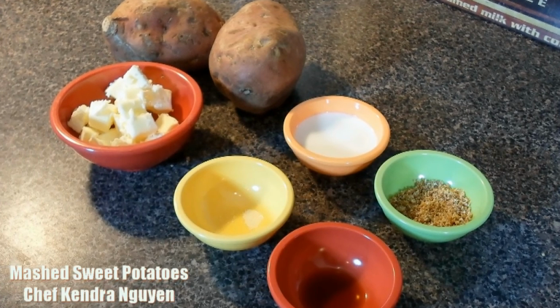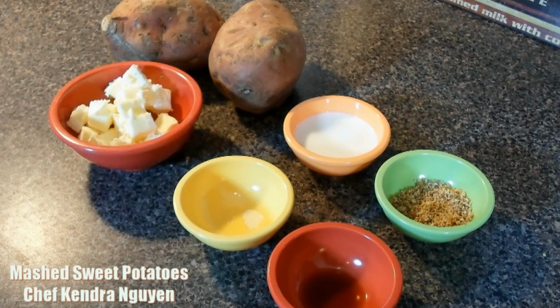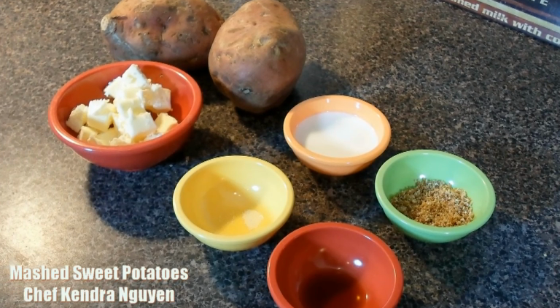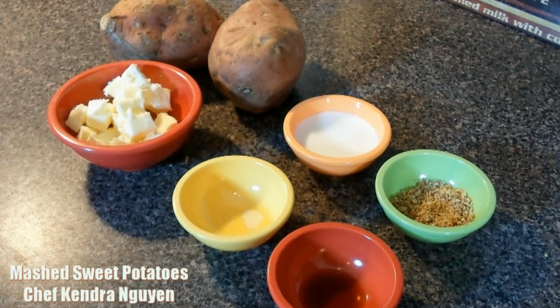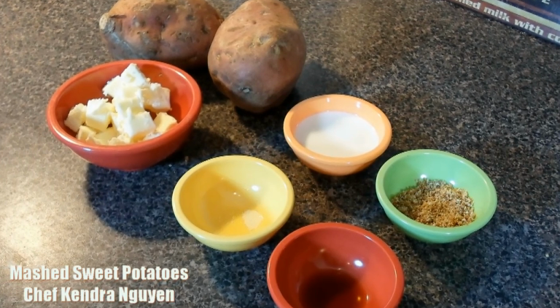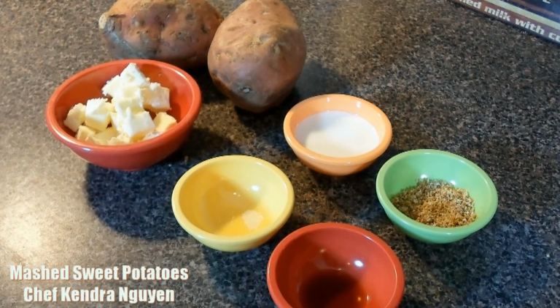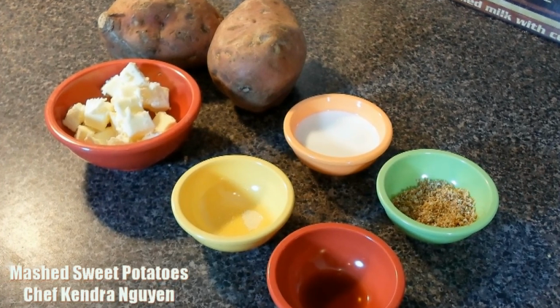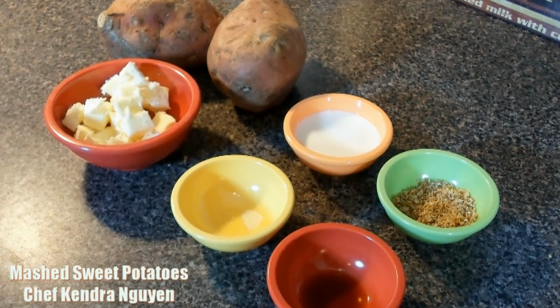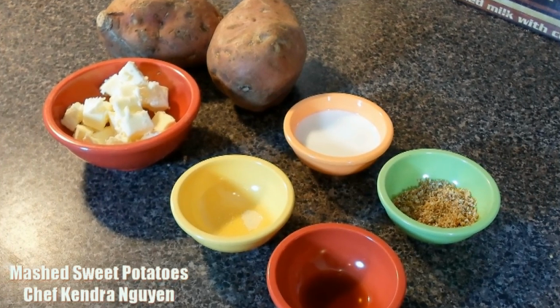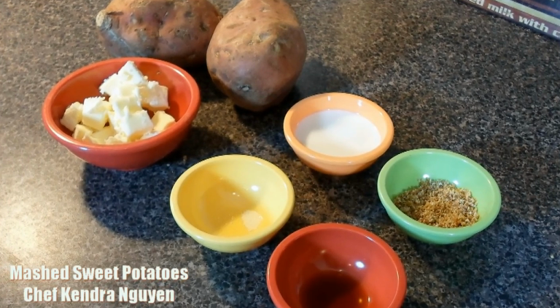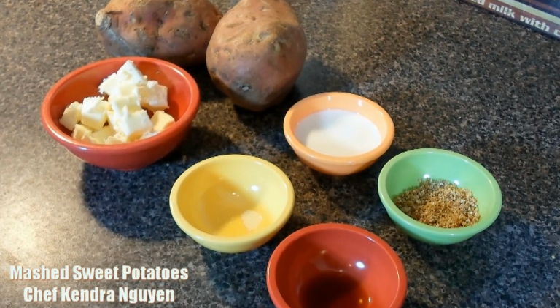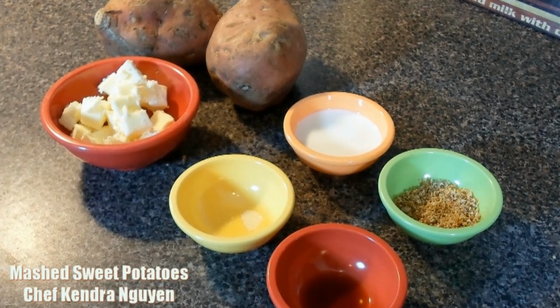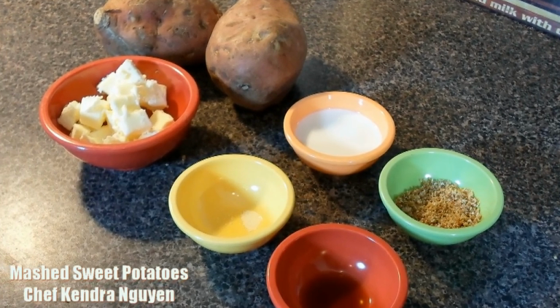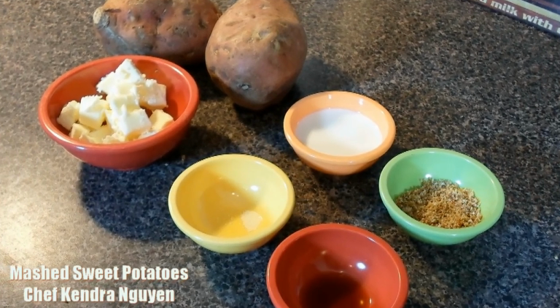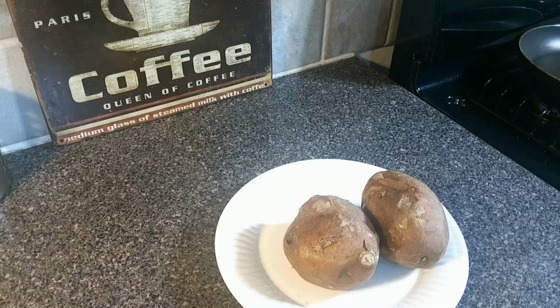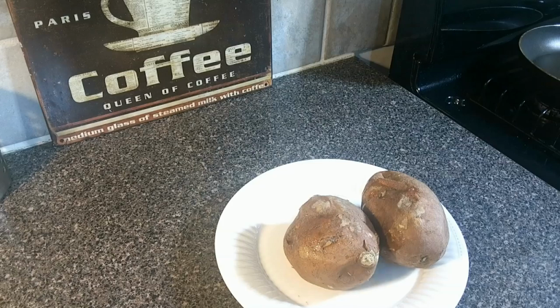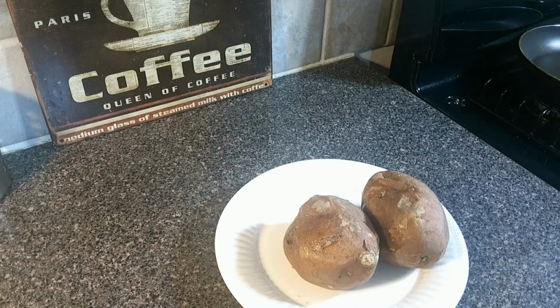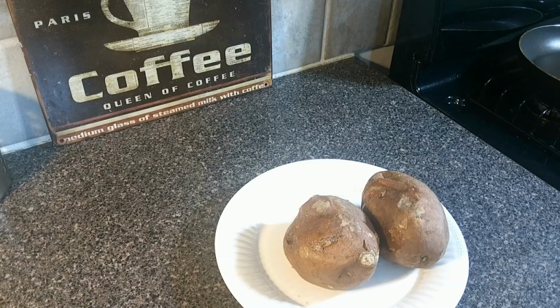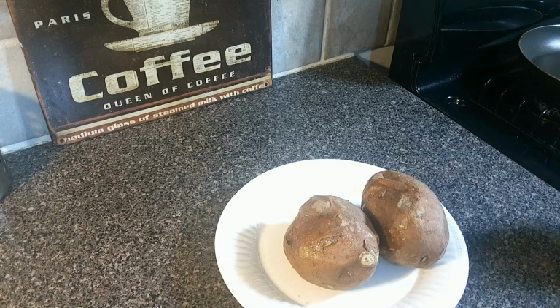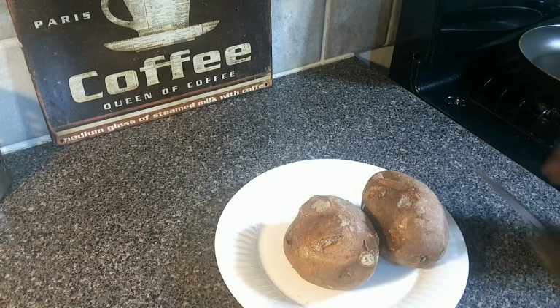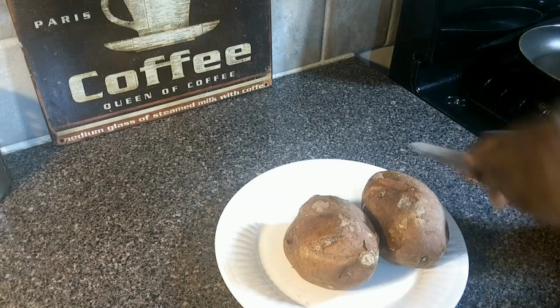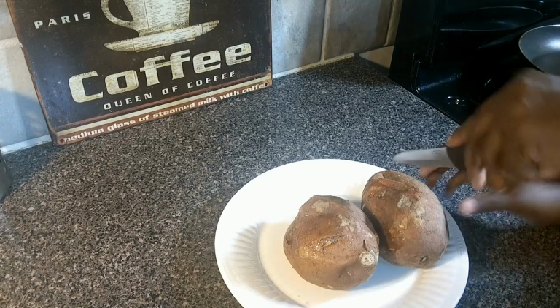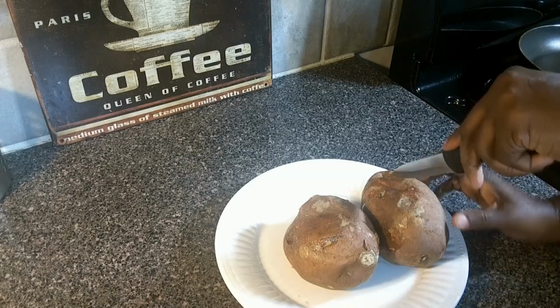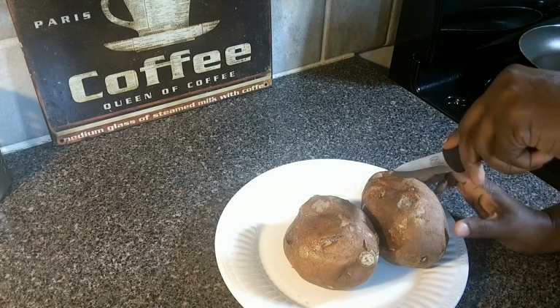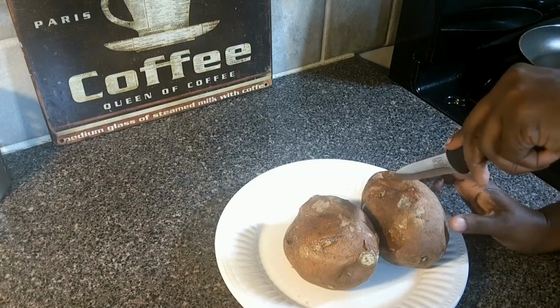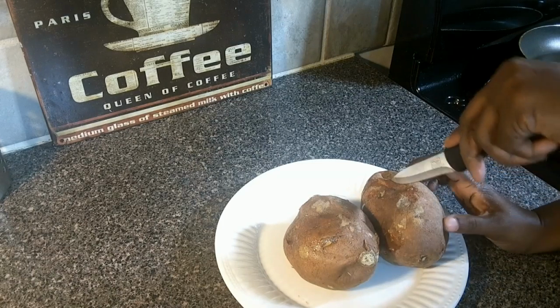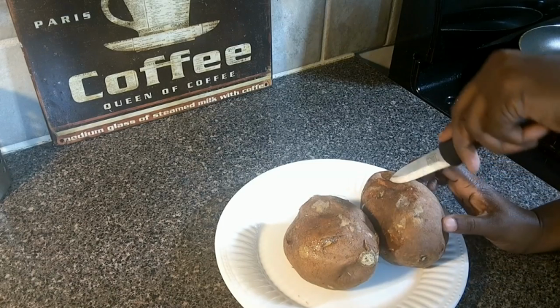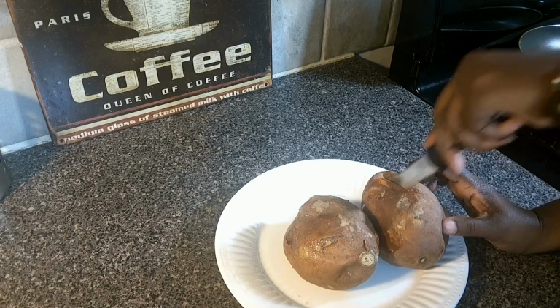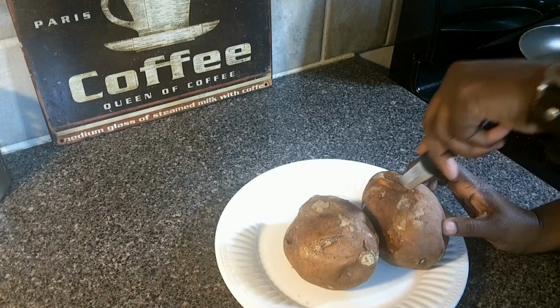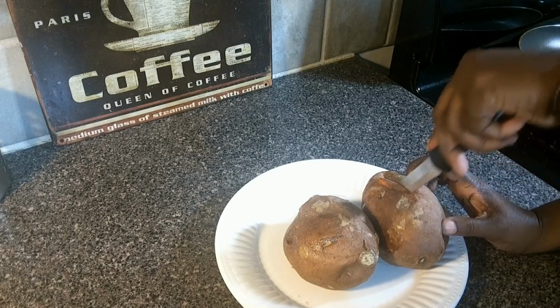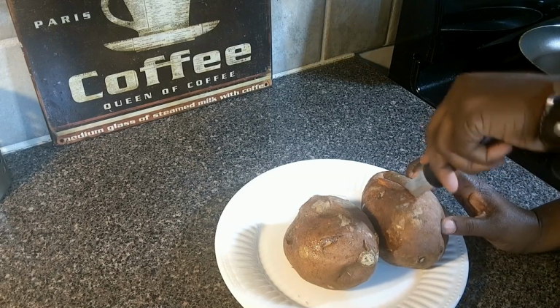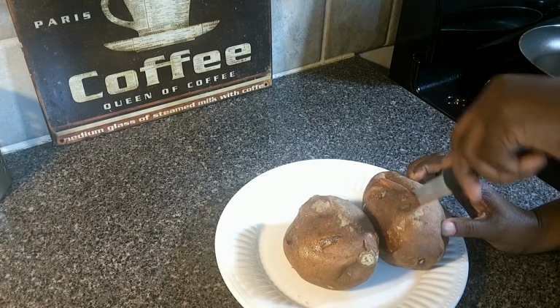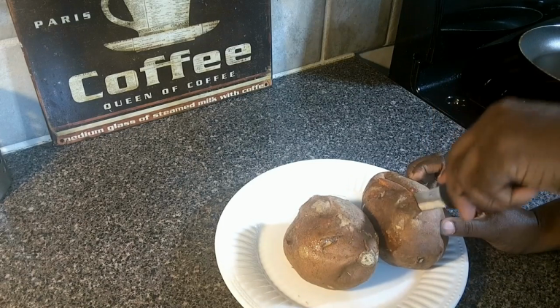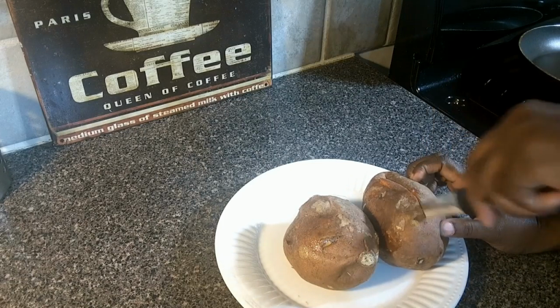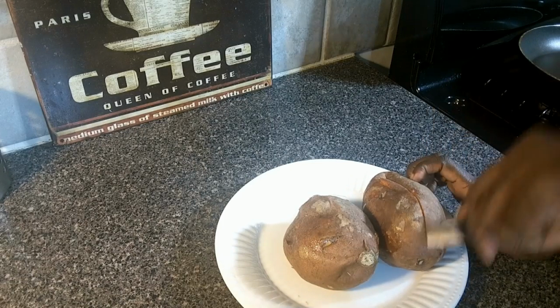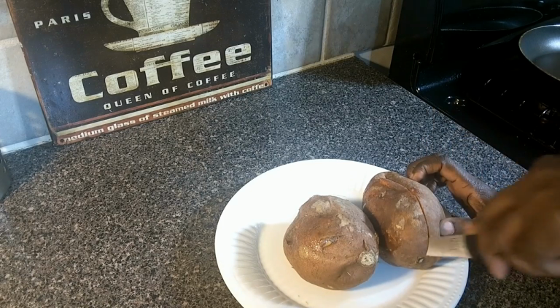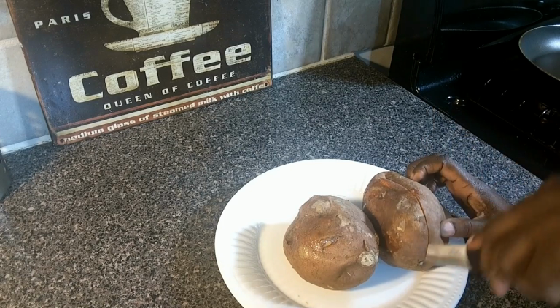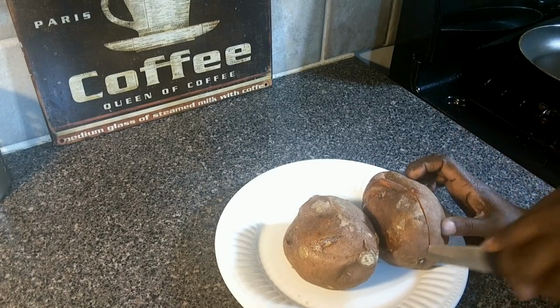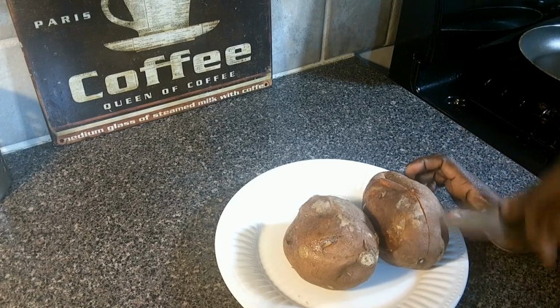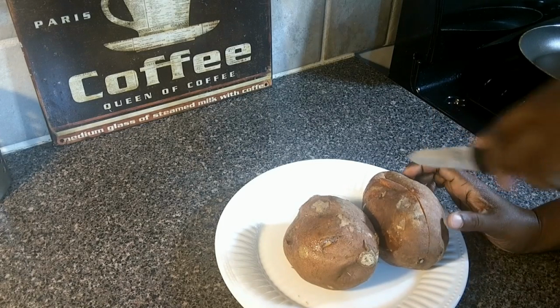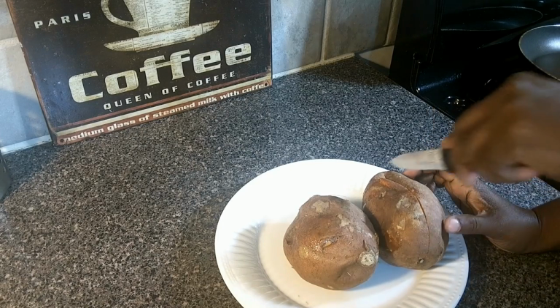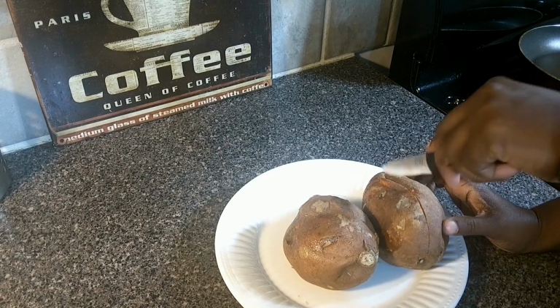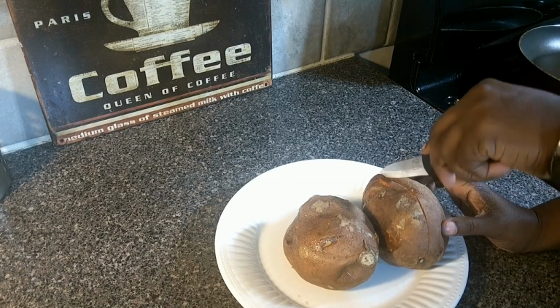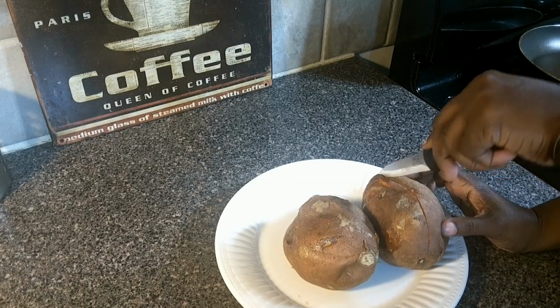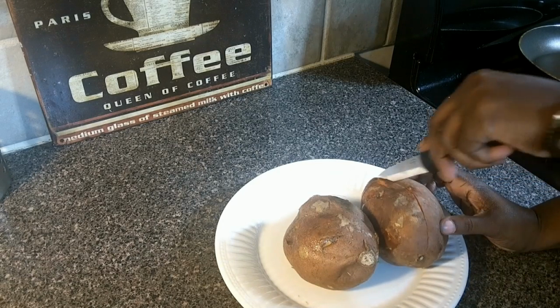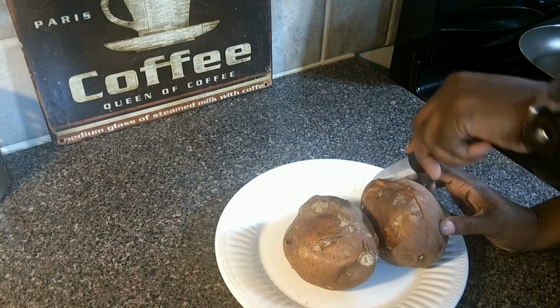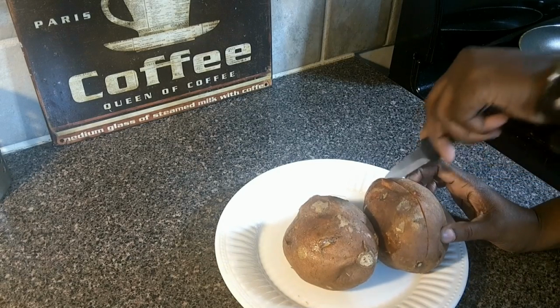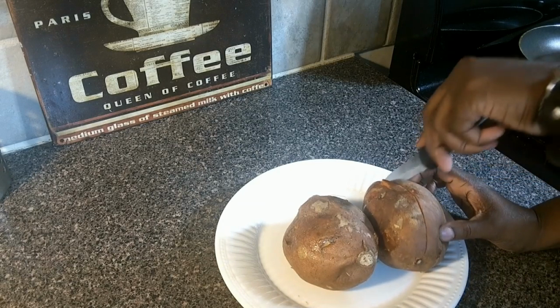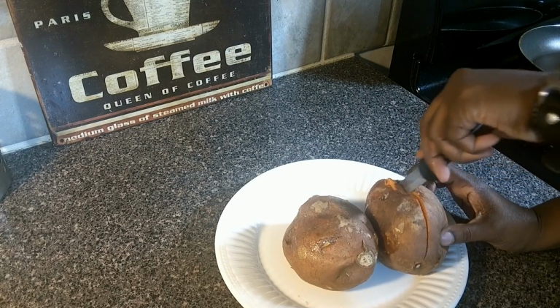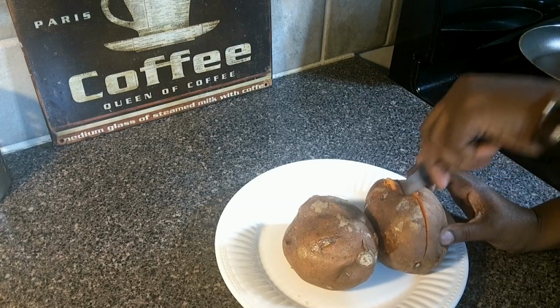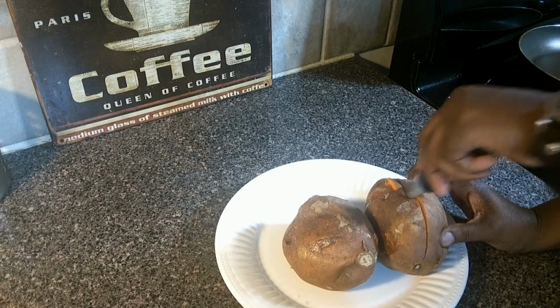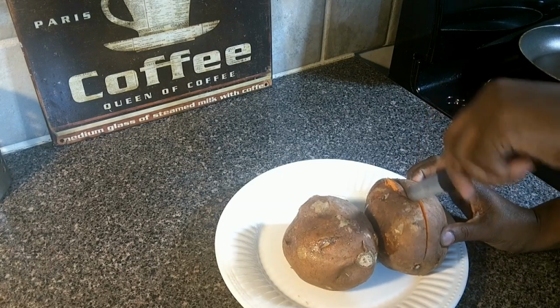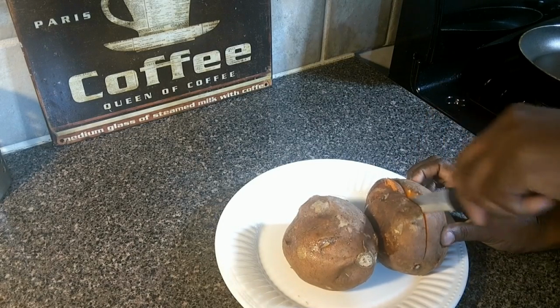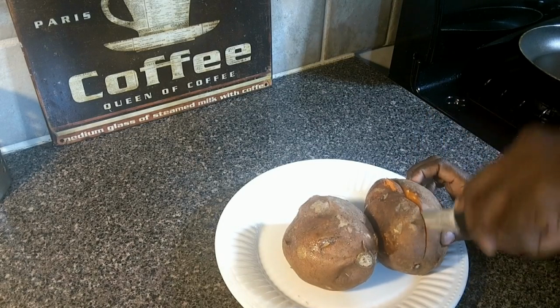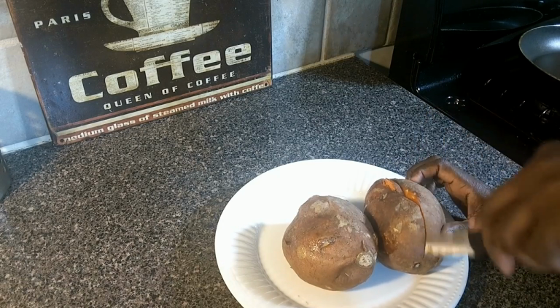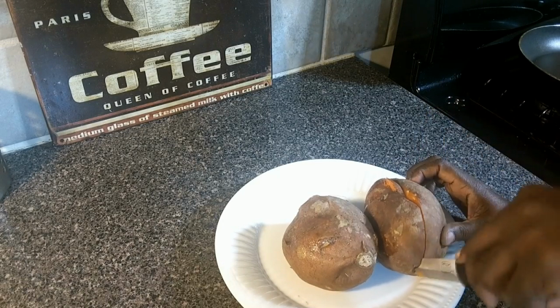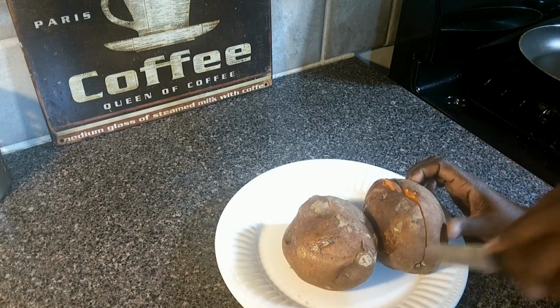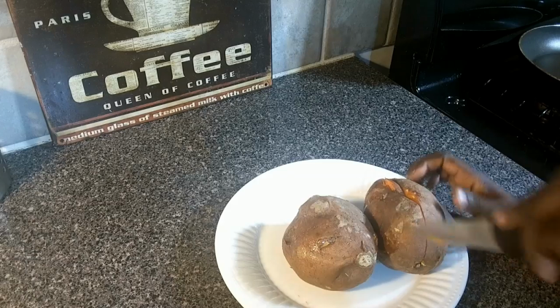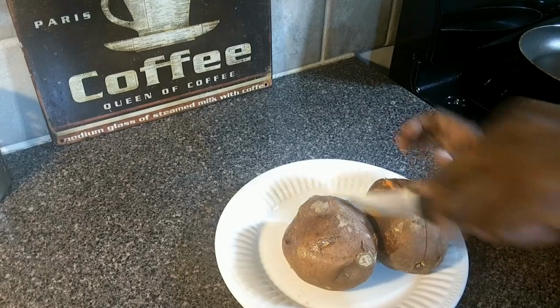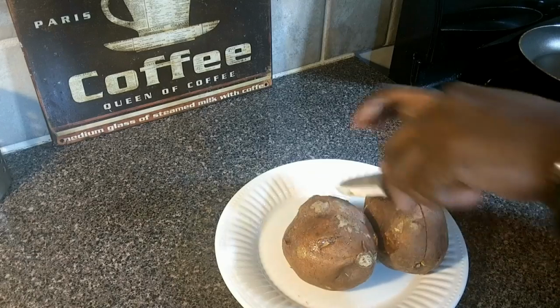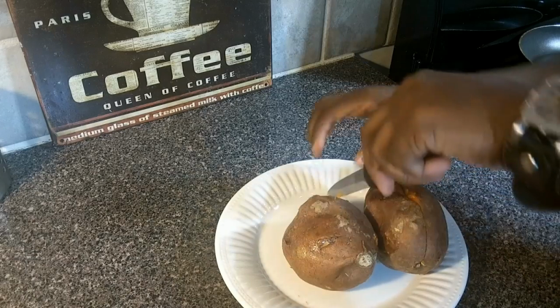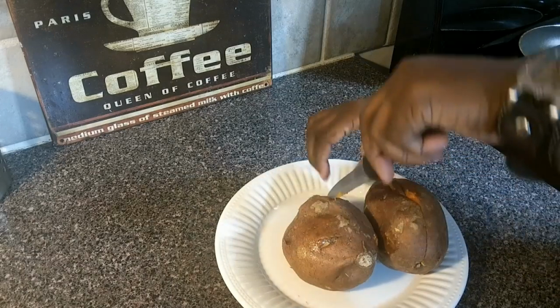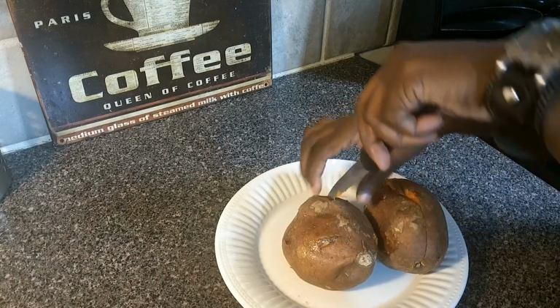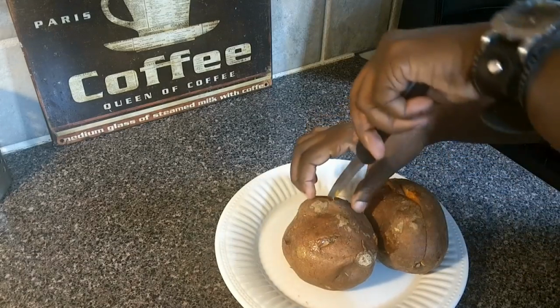We're going to prick a couple of large clean sweet potatoes with a fork and cook them in a microwave under the baked potato setting until they are done.